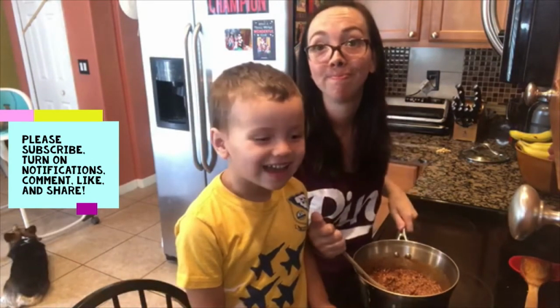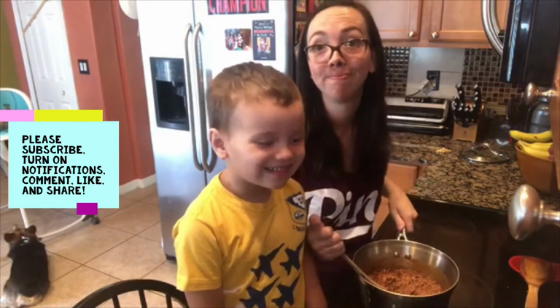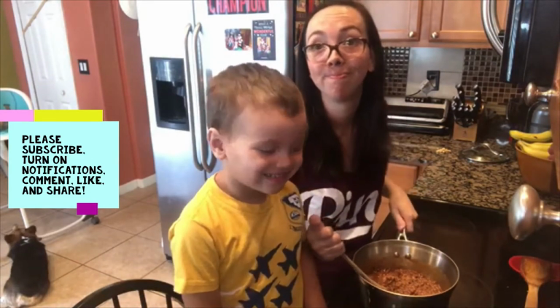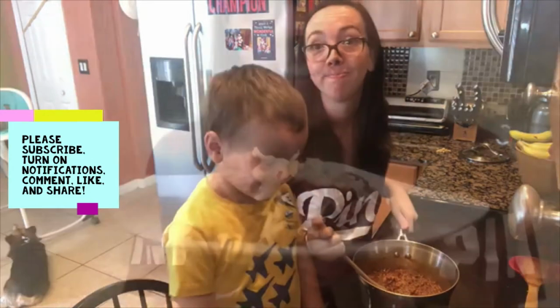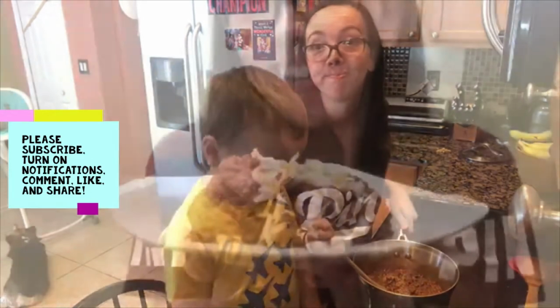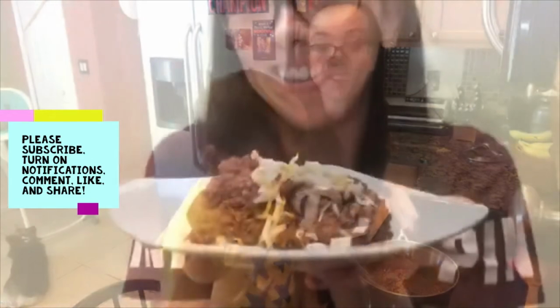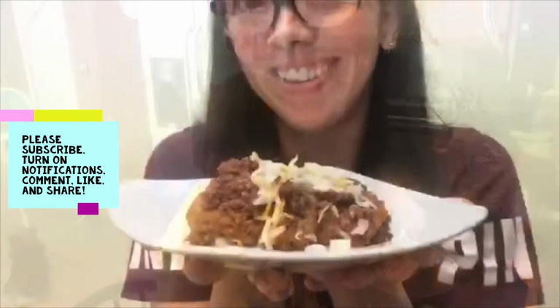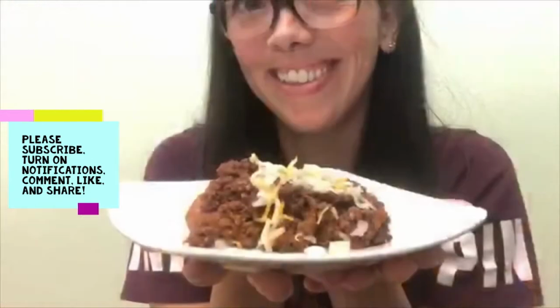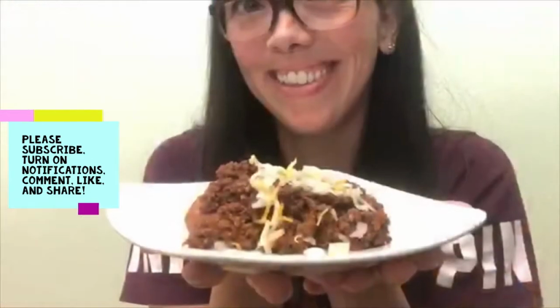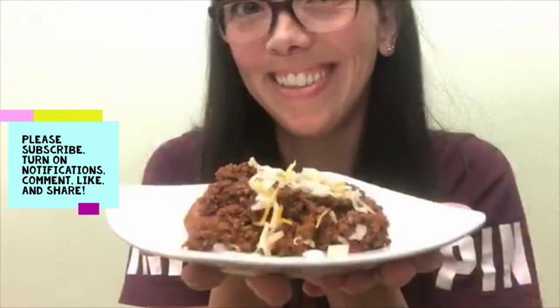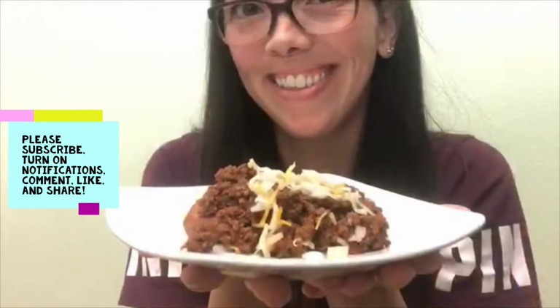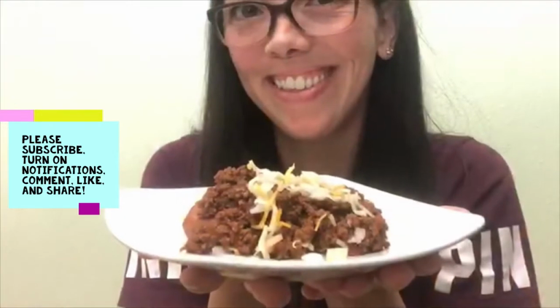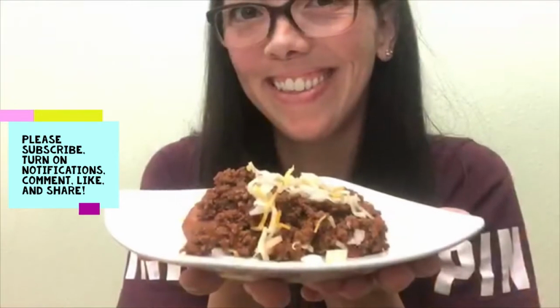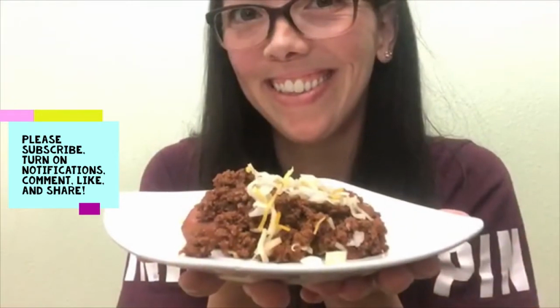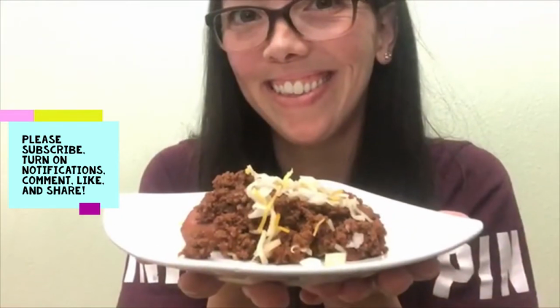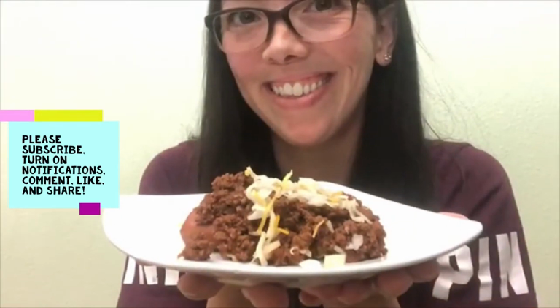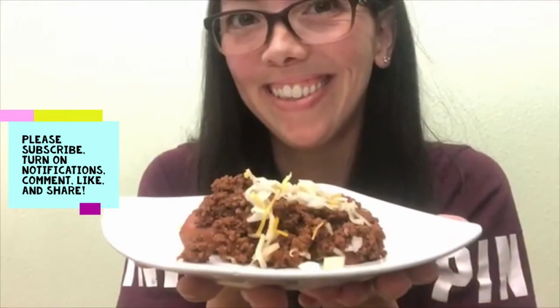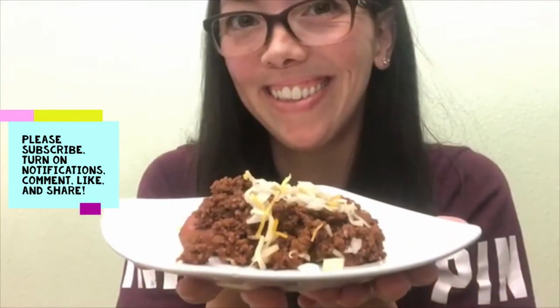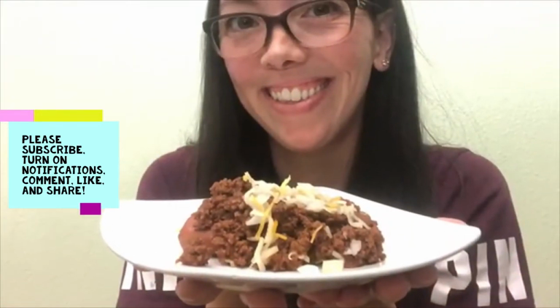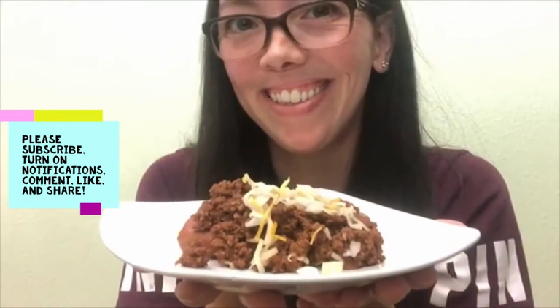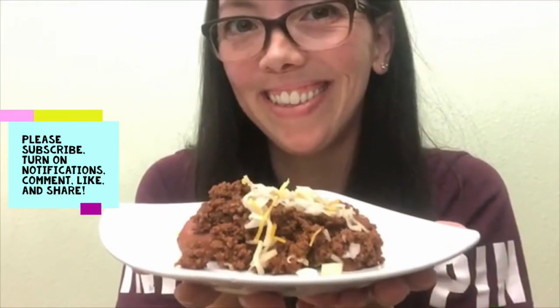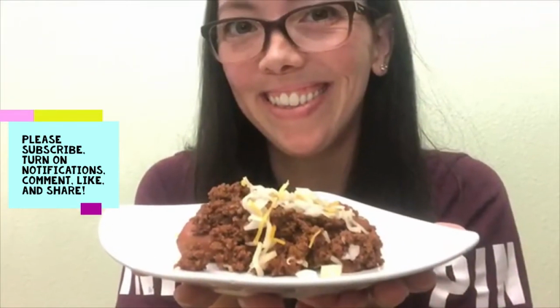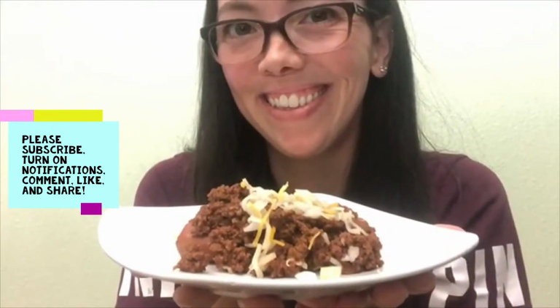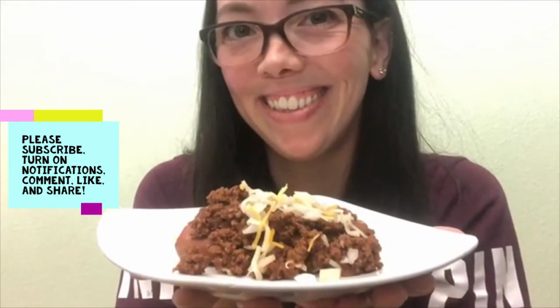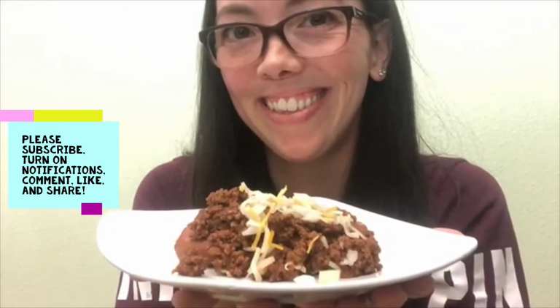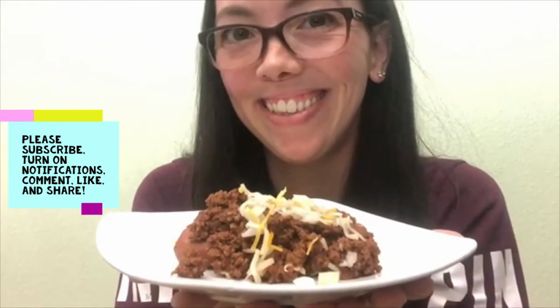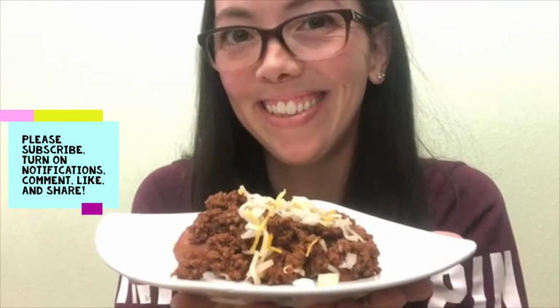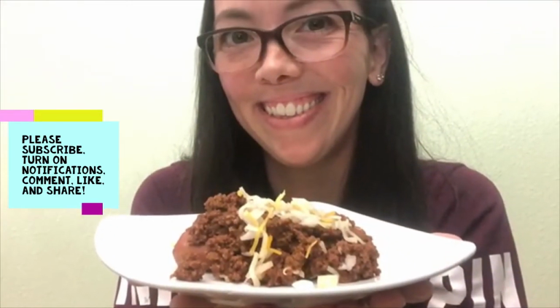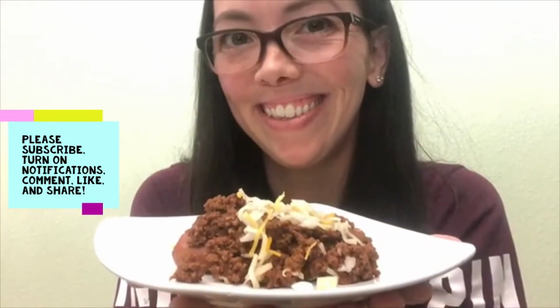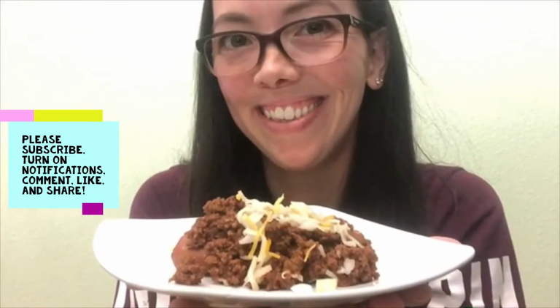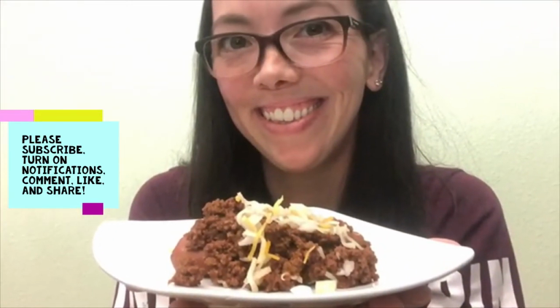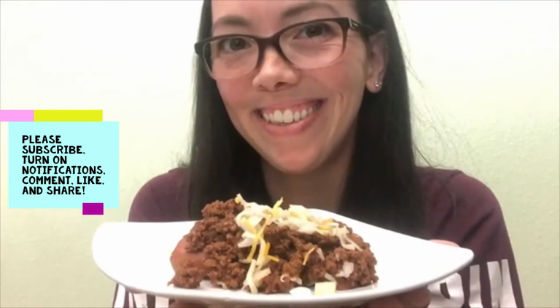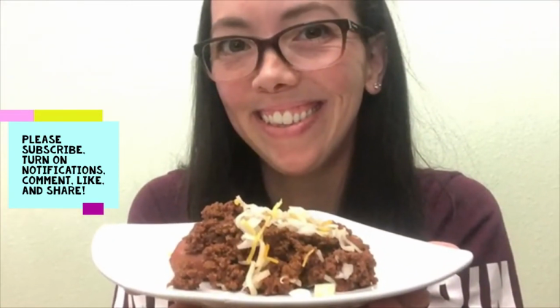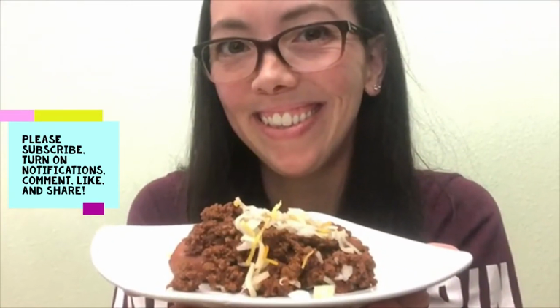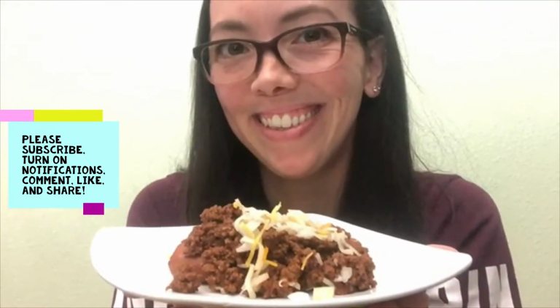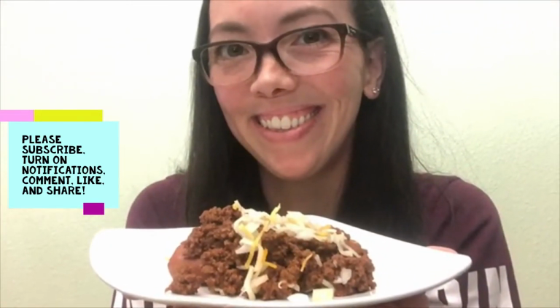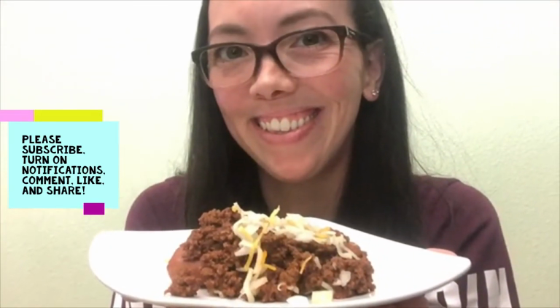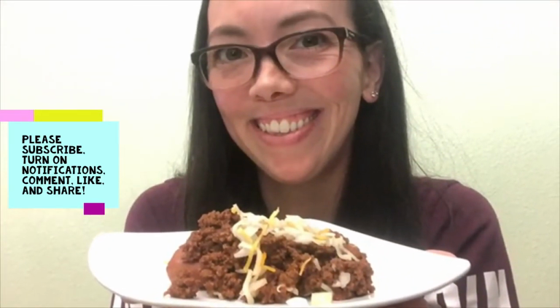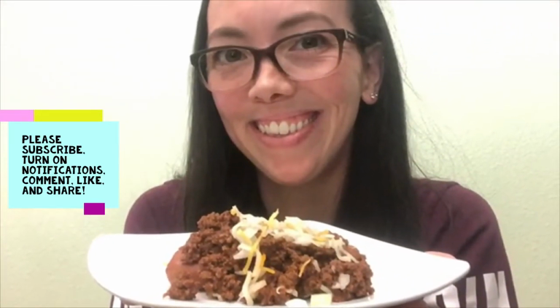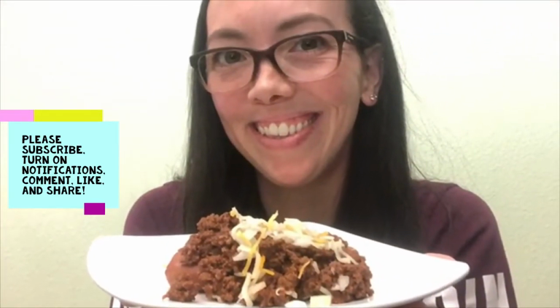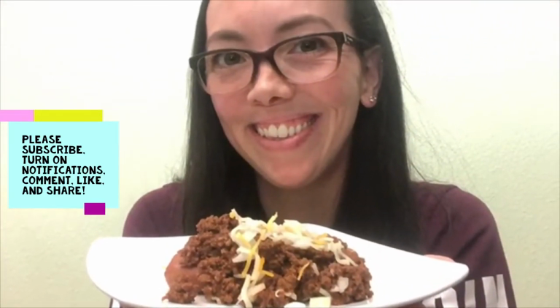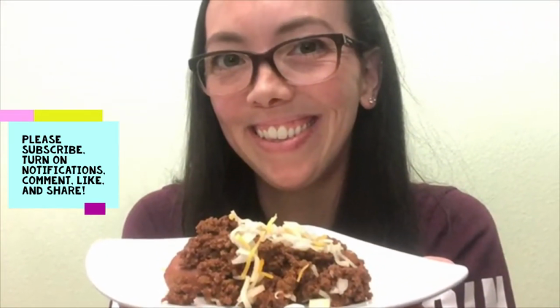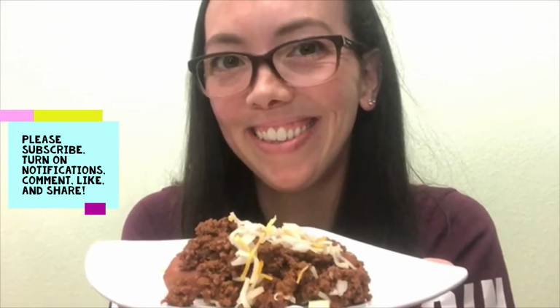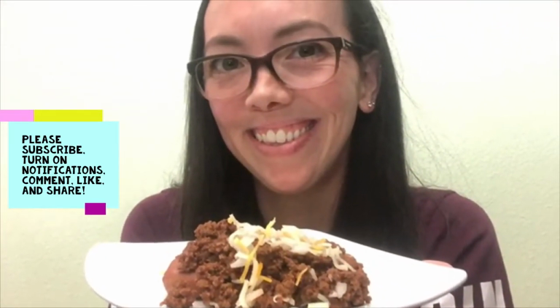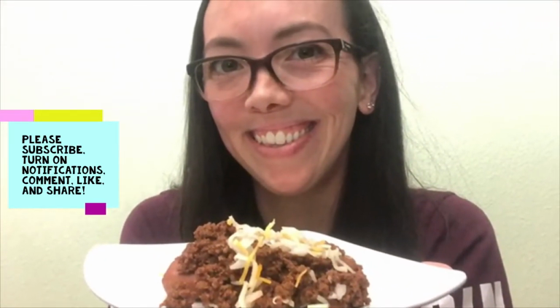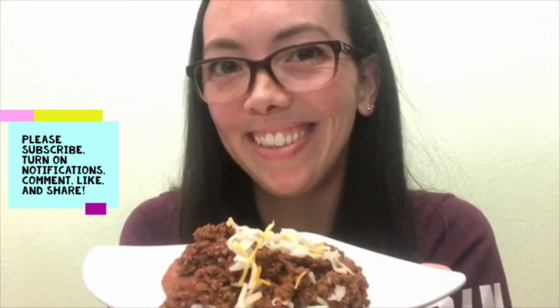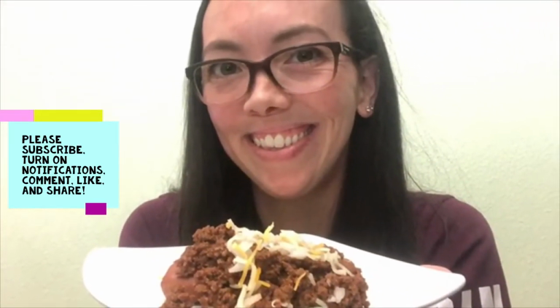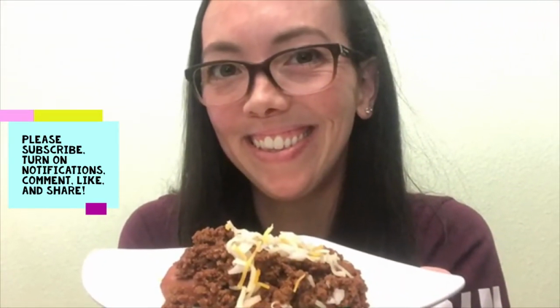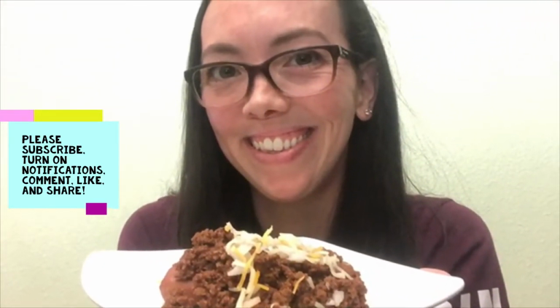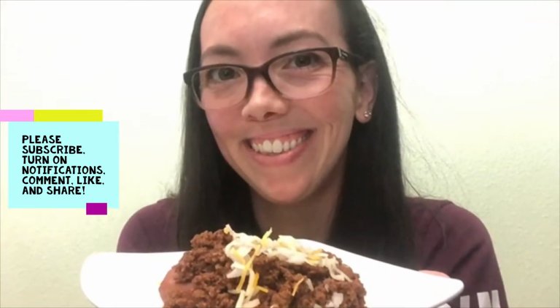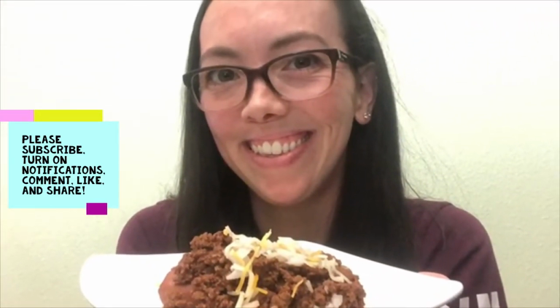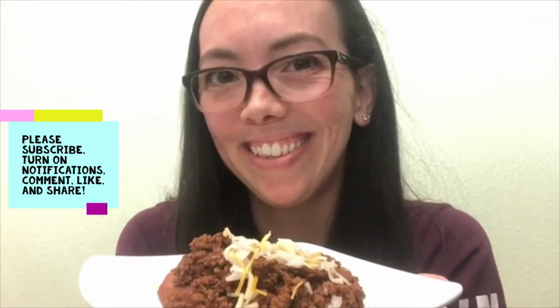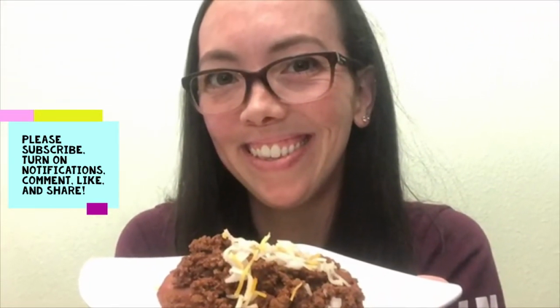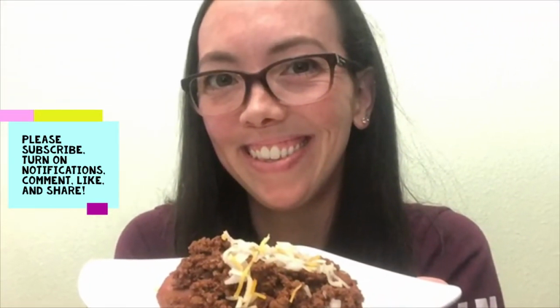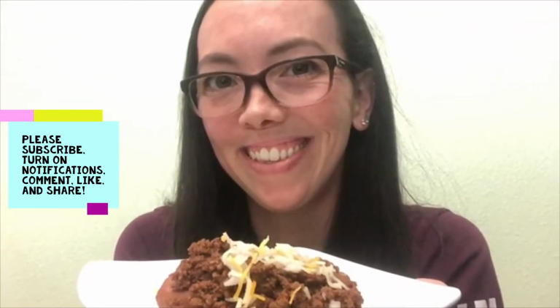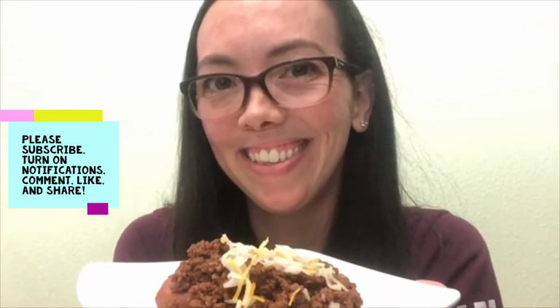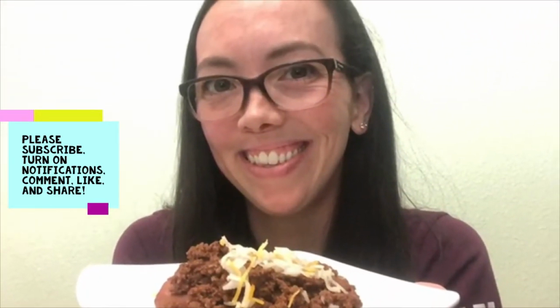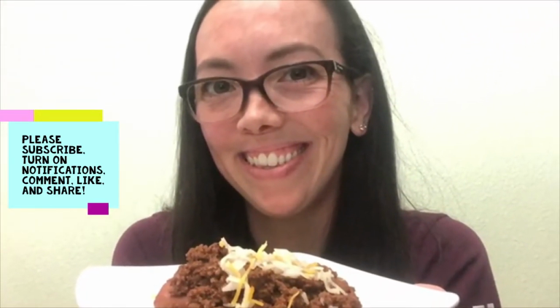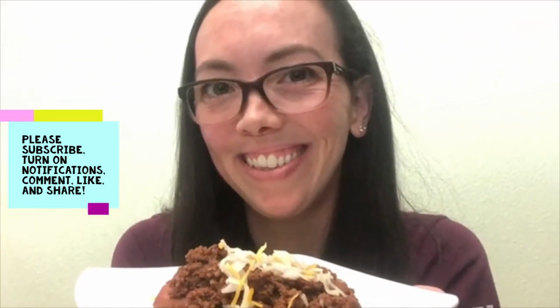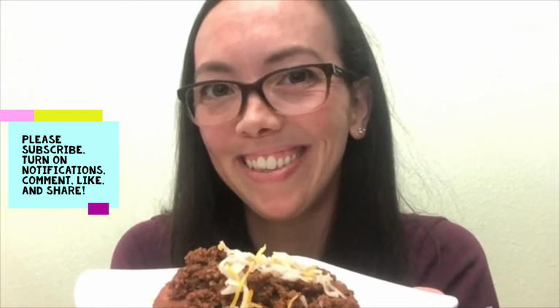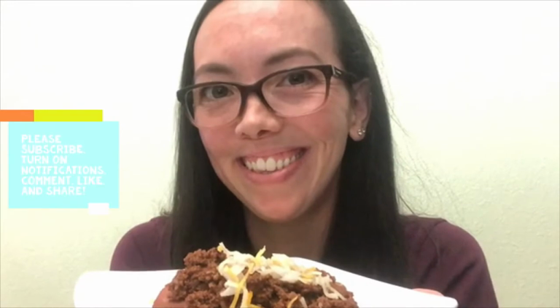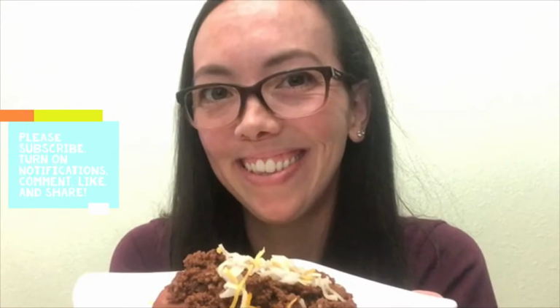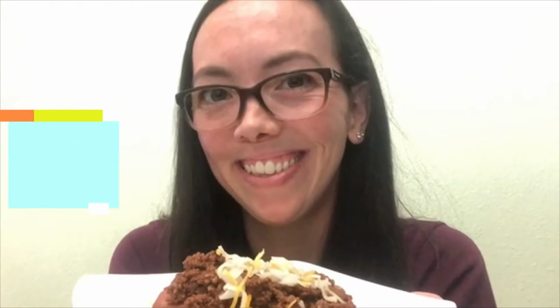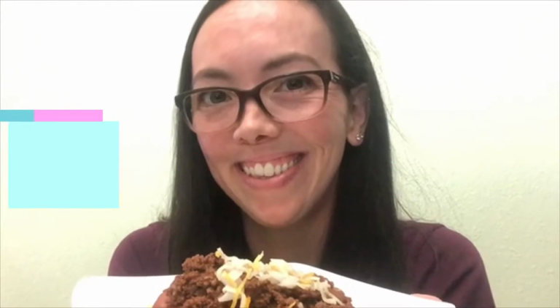Welcome back to Mom Life with the Boys! Don't forget to subscribe, turn on your notifications, comment, like, and share wherever you can.